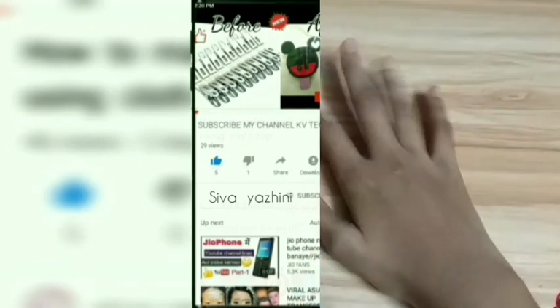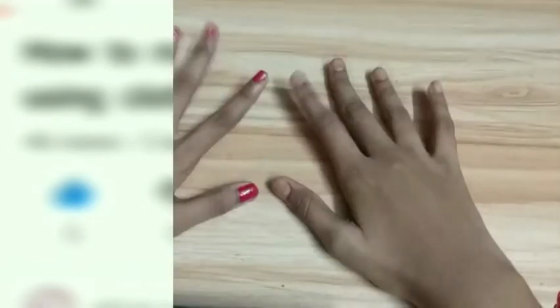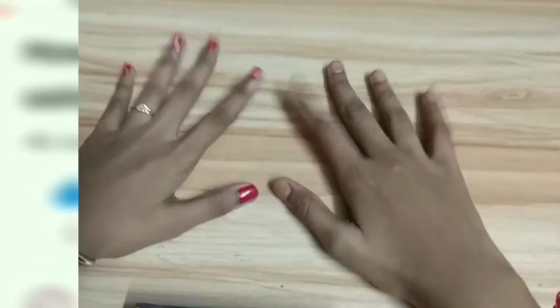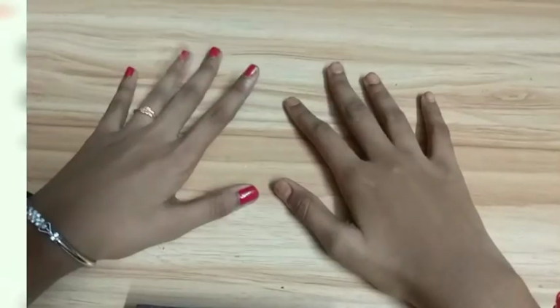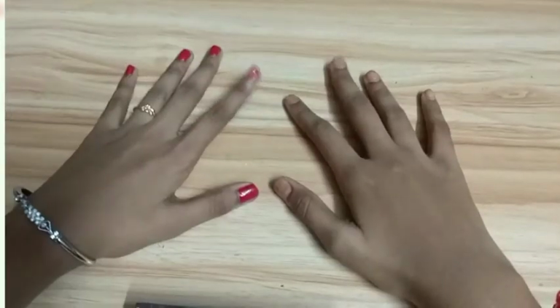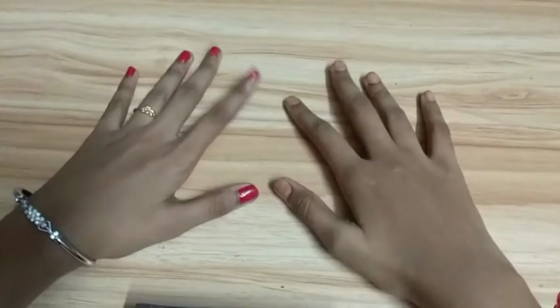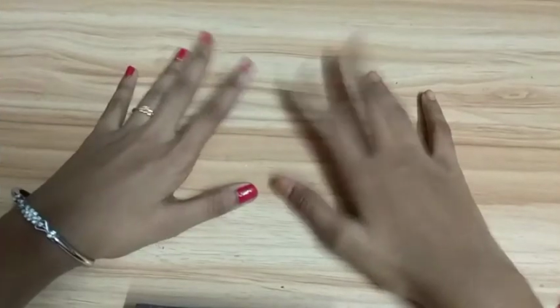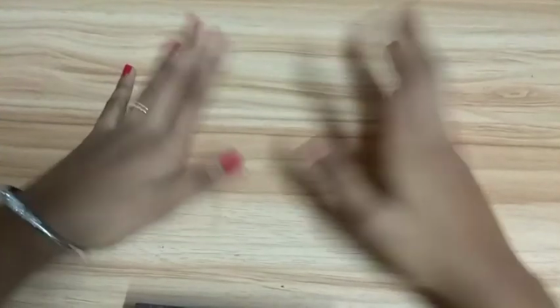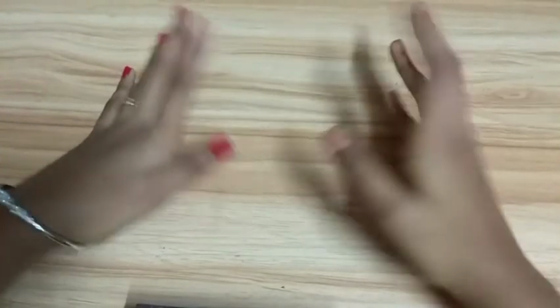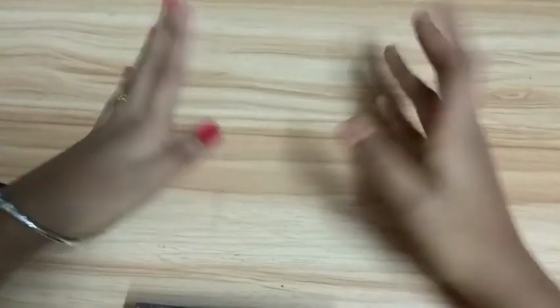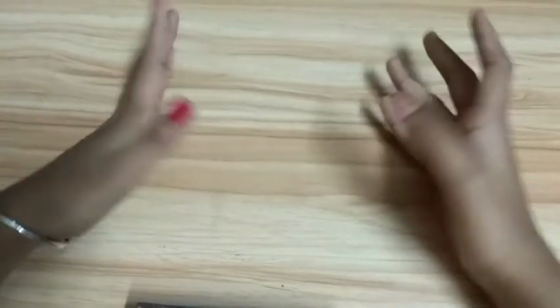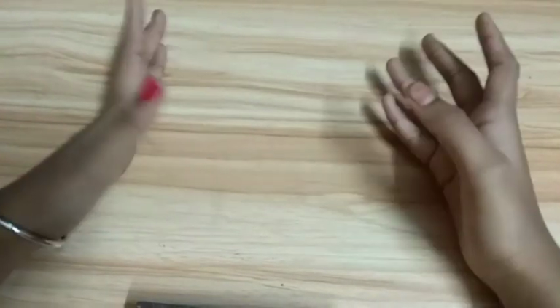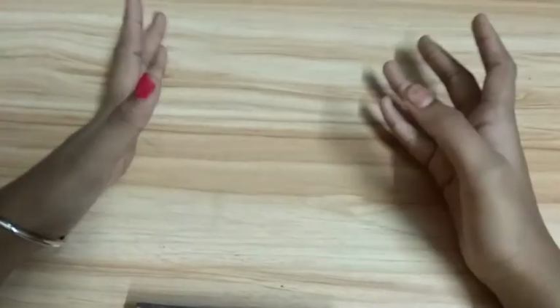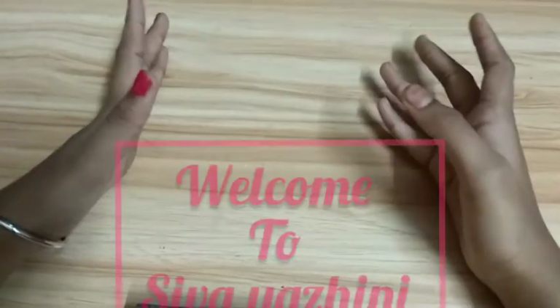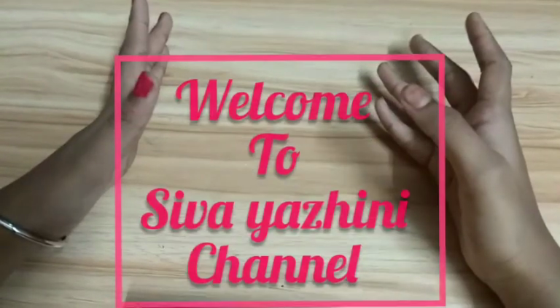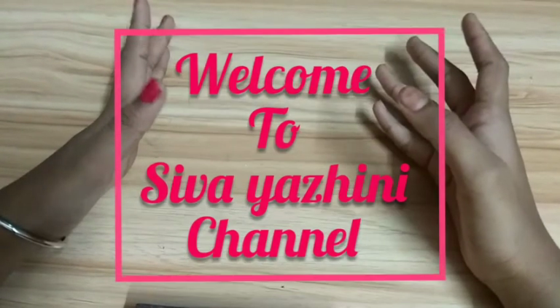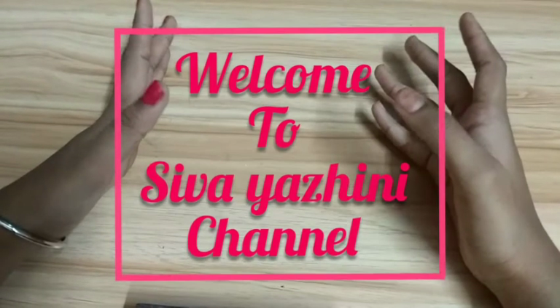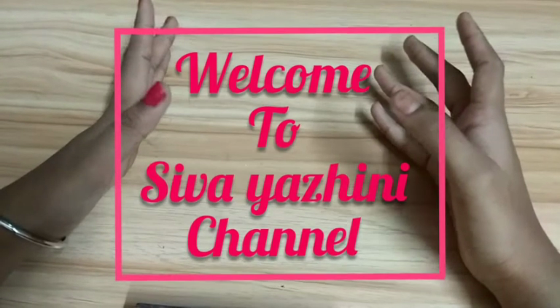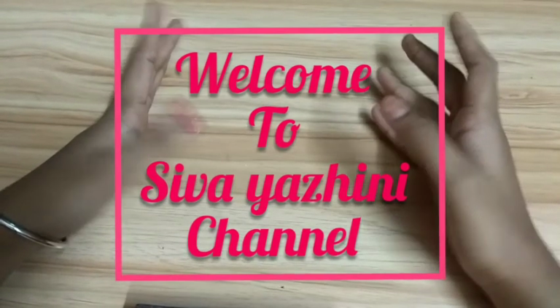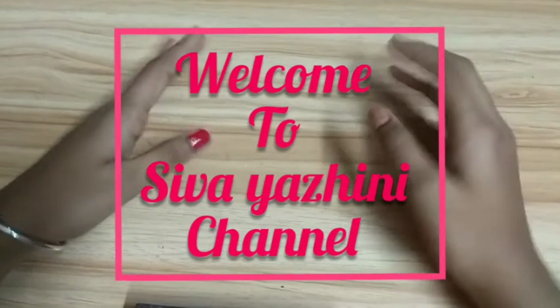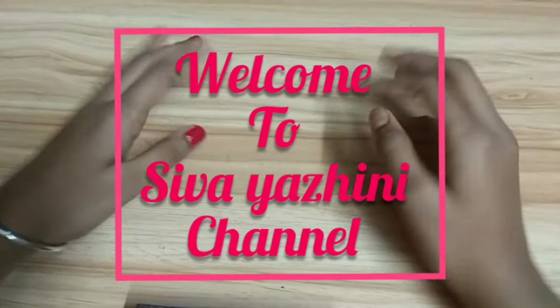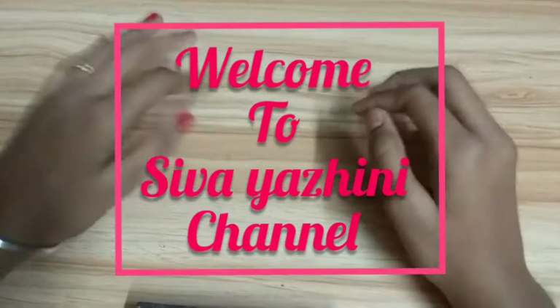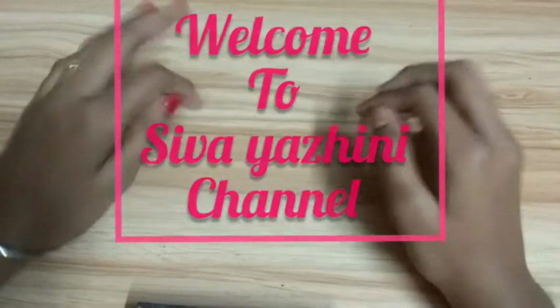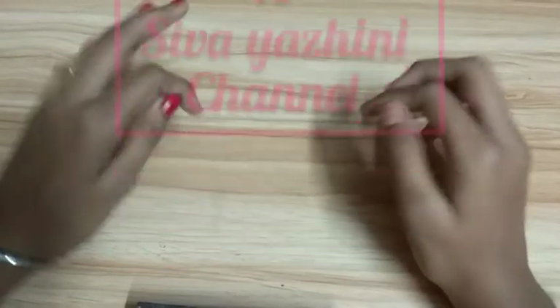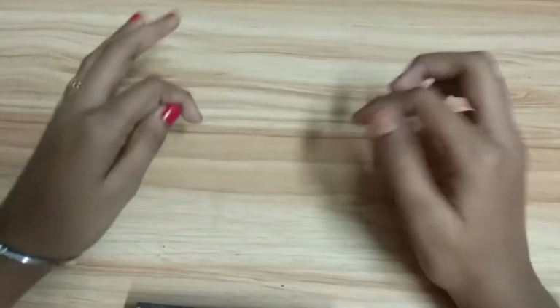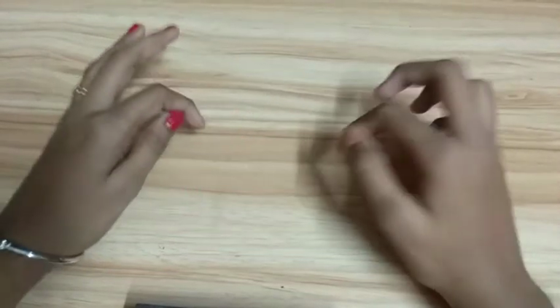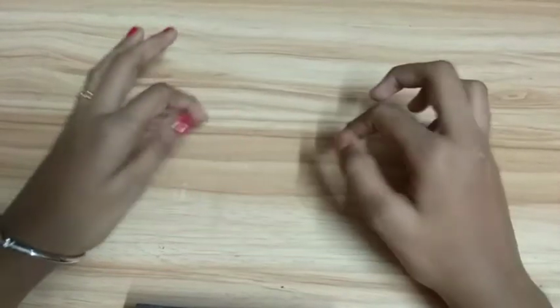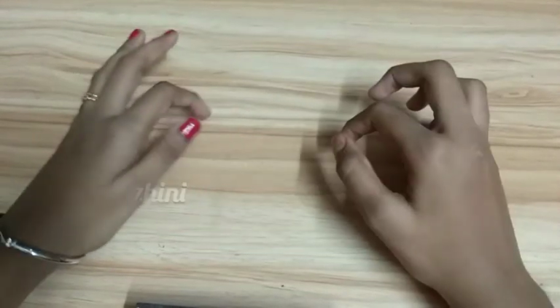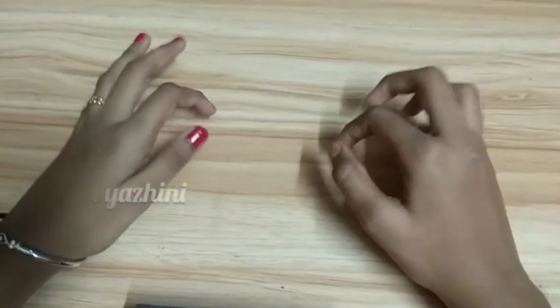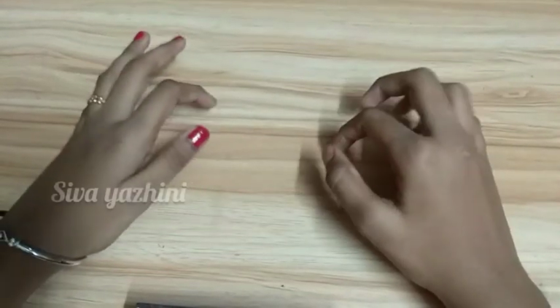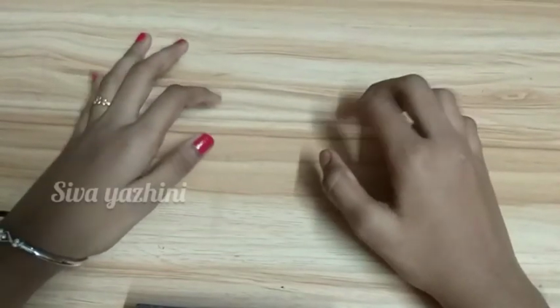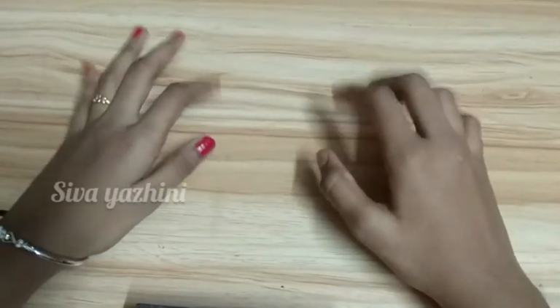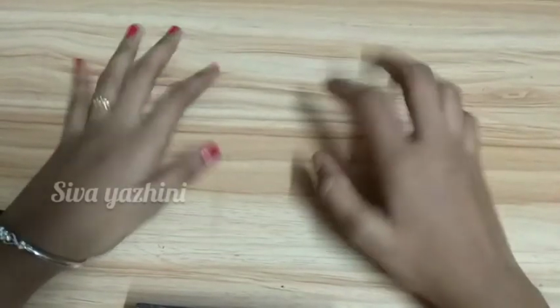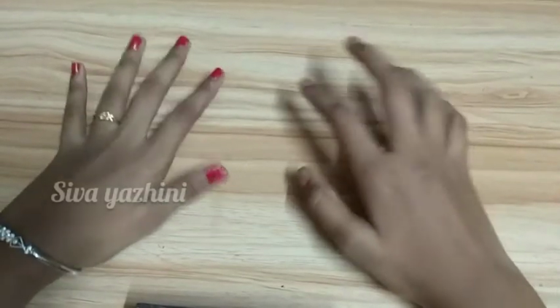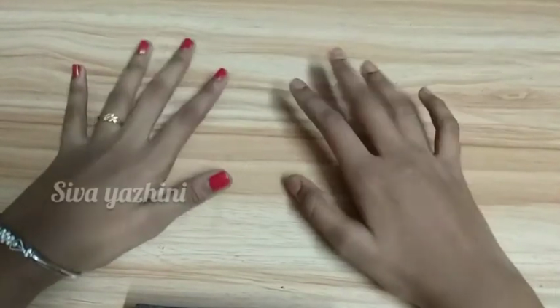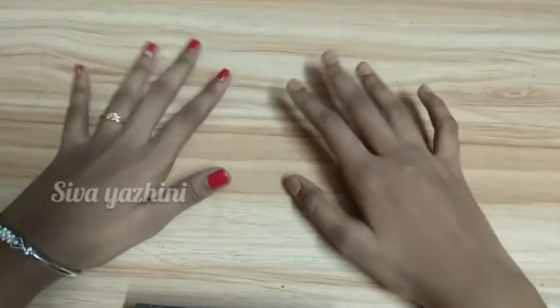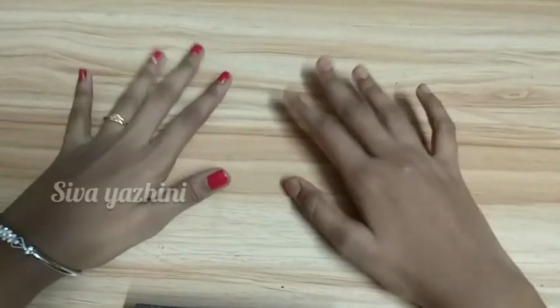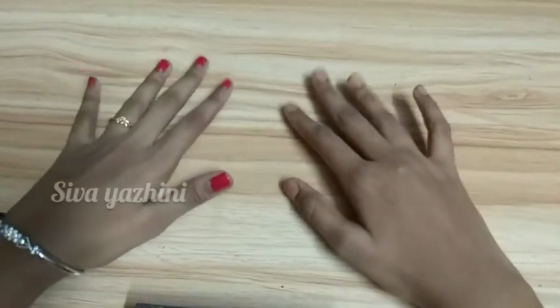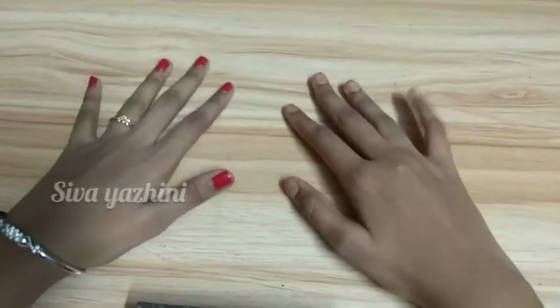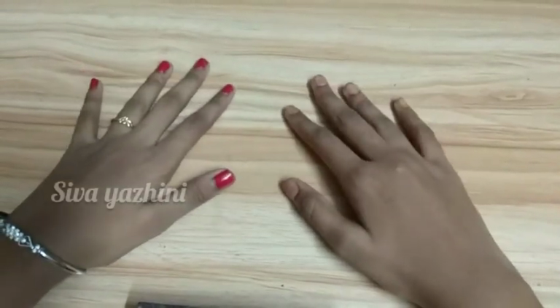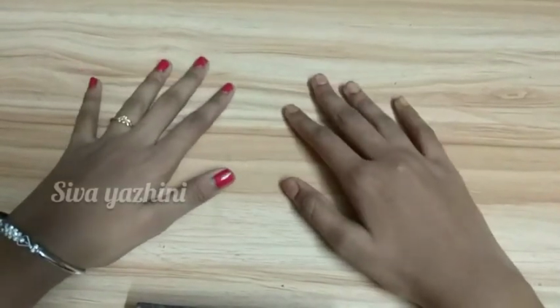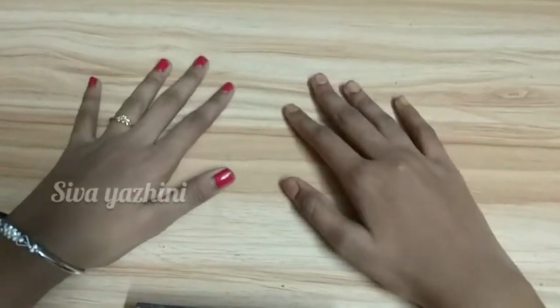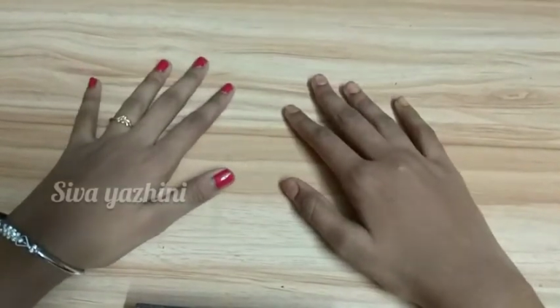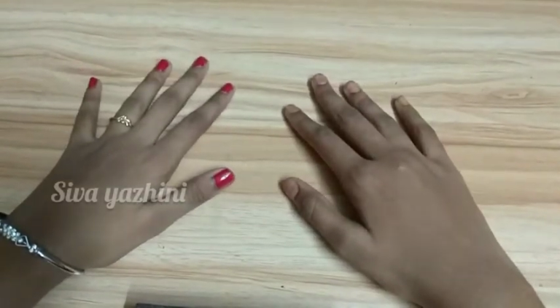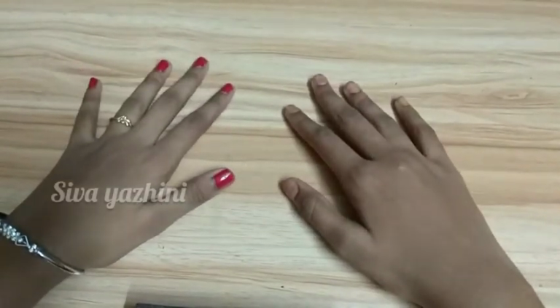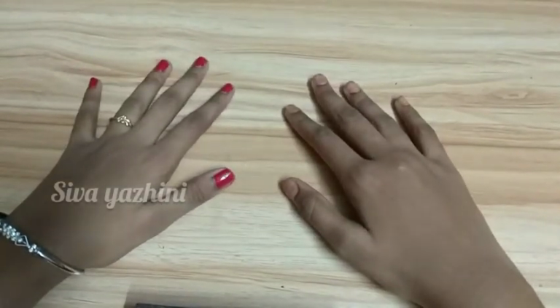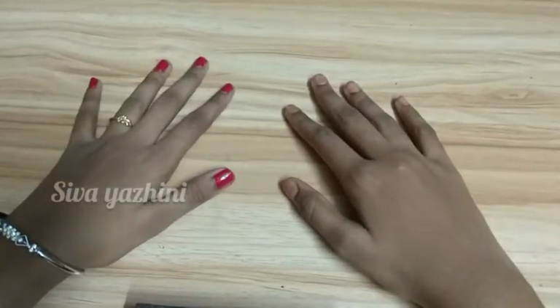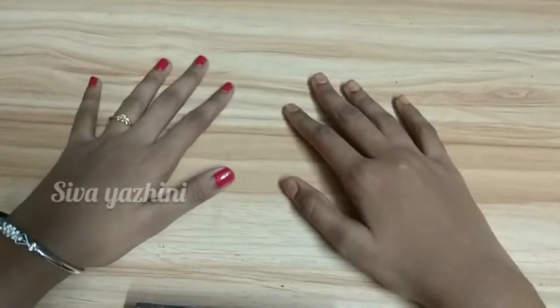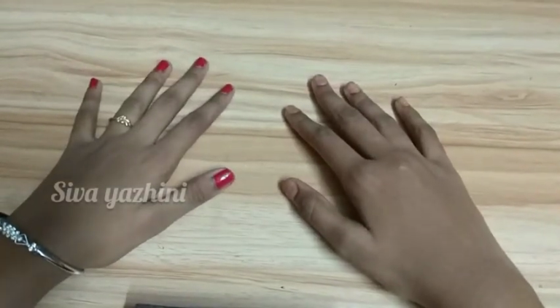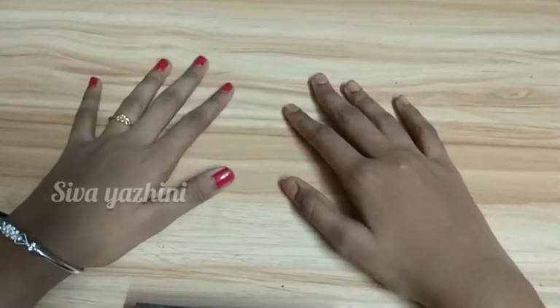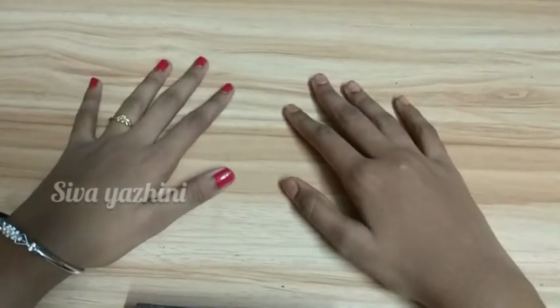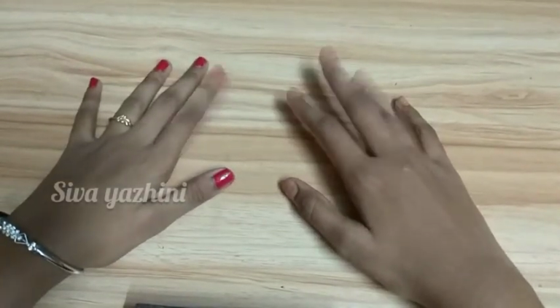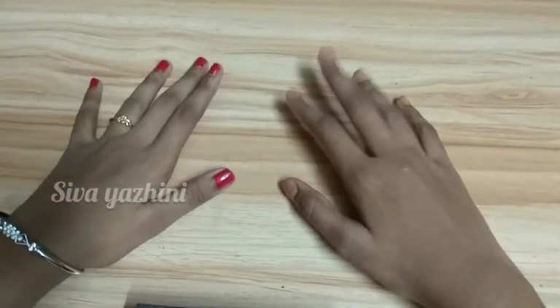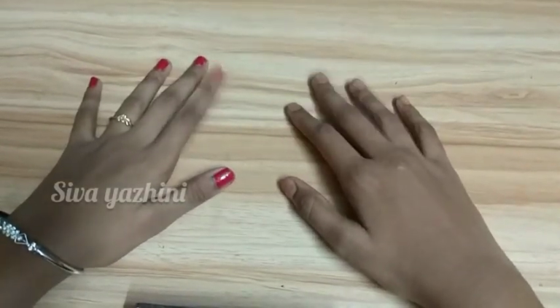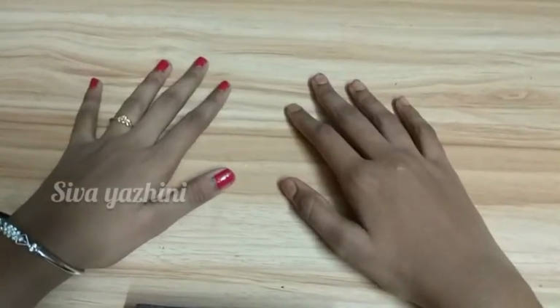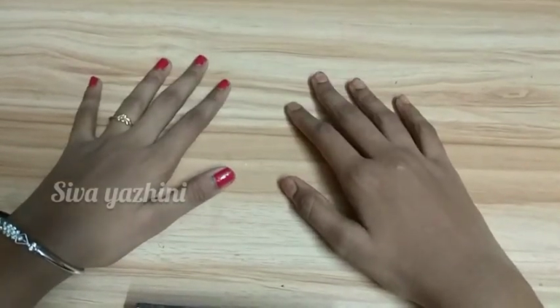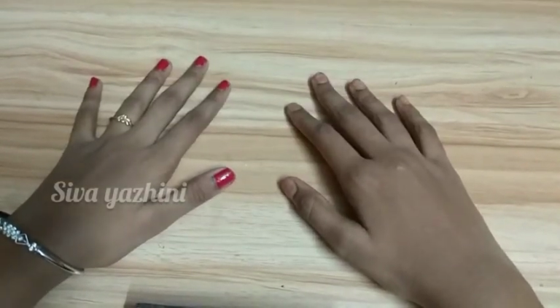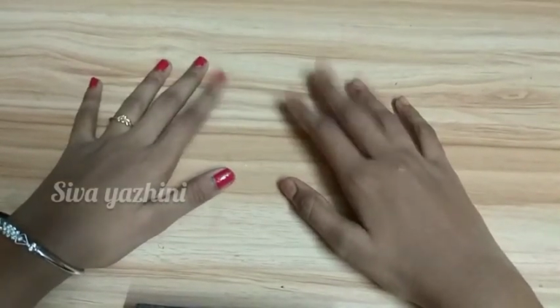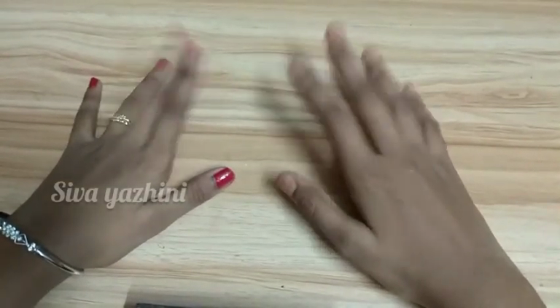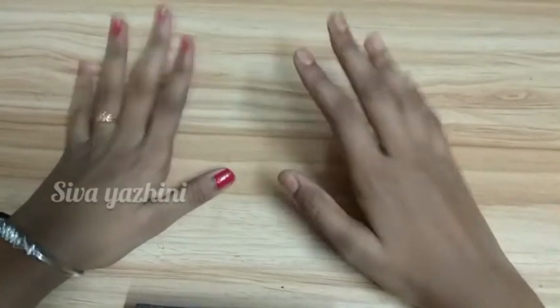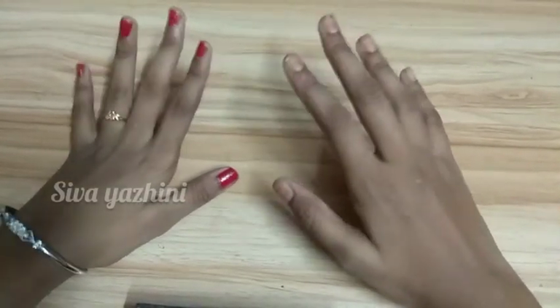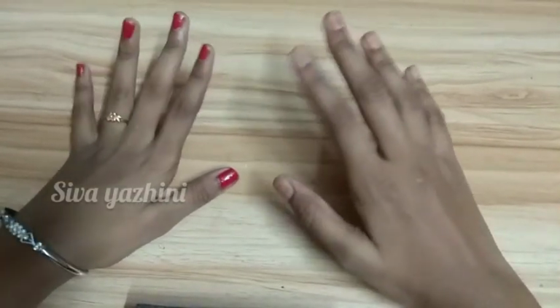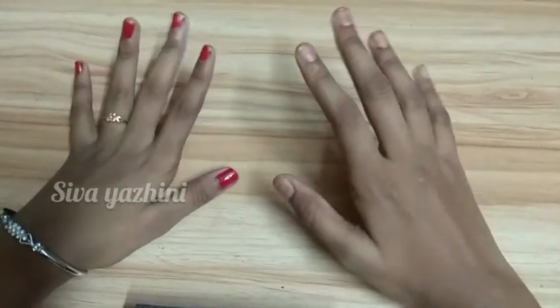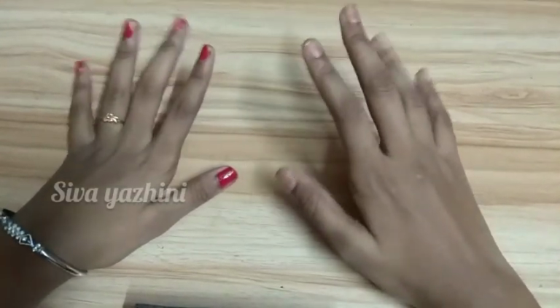Hello guys, welcome back to the CvIining channel. So, what do we do in this video? How do we make our own sticker?